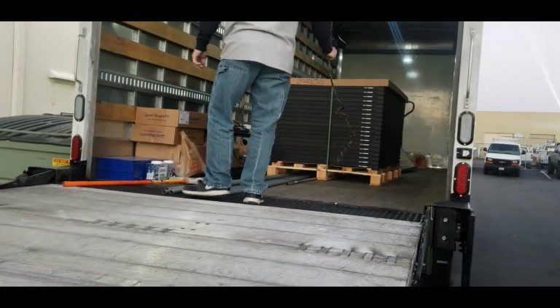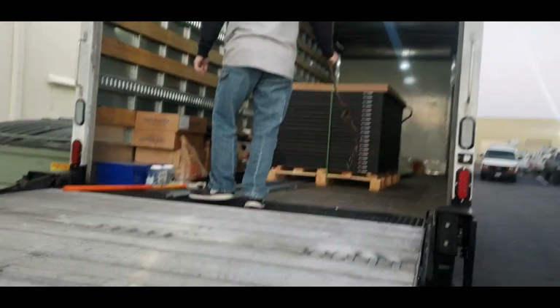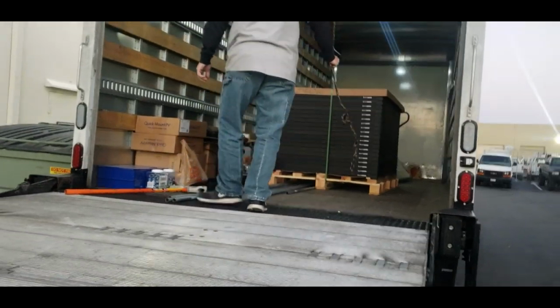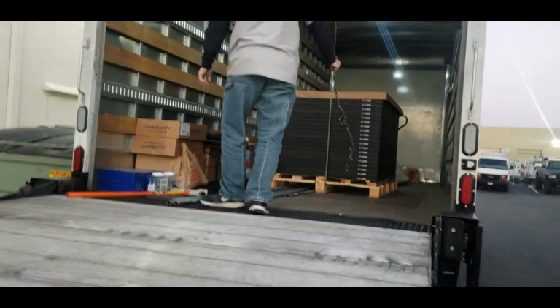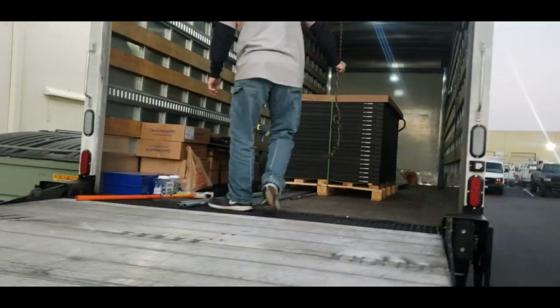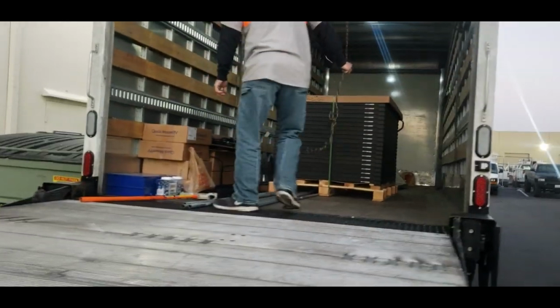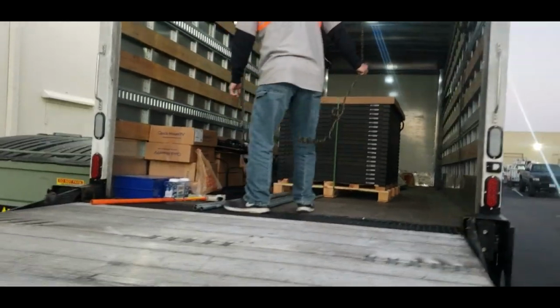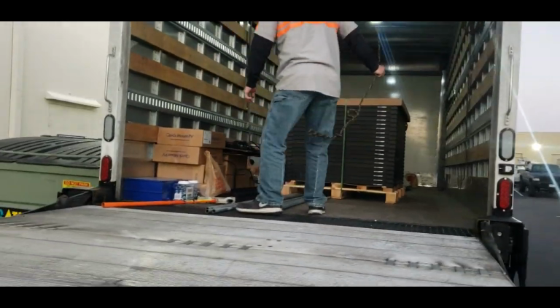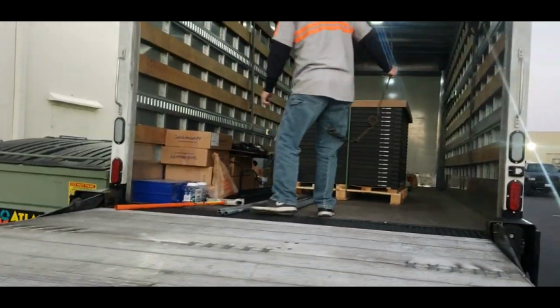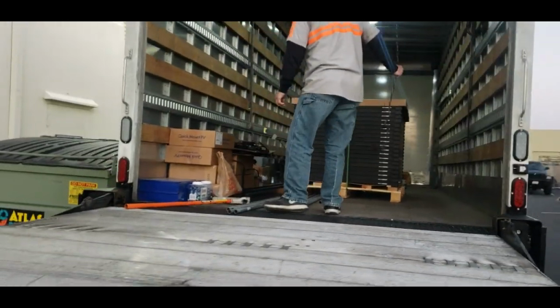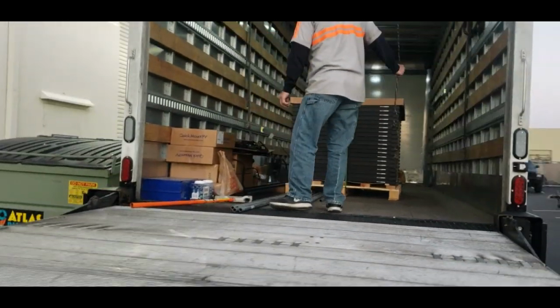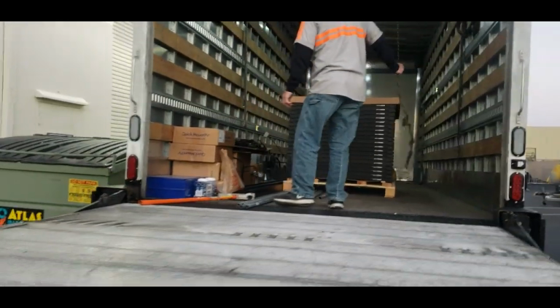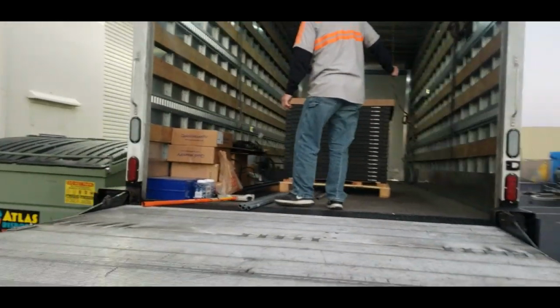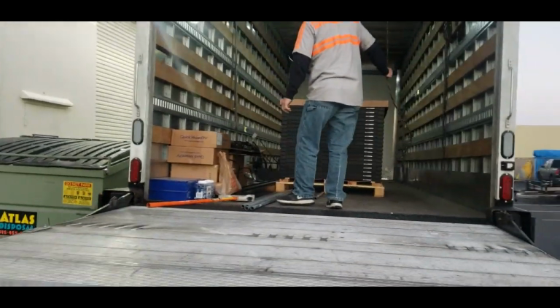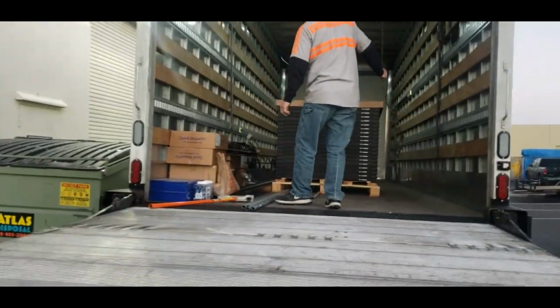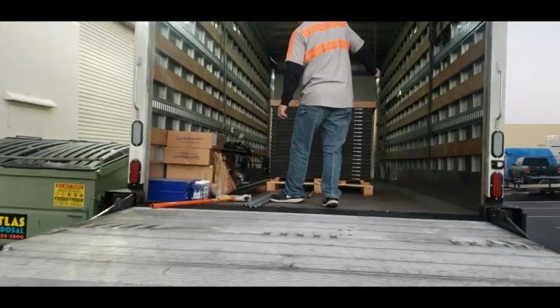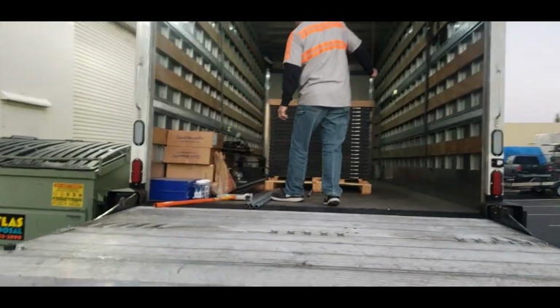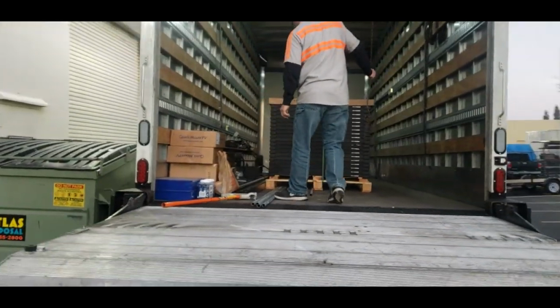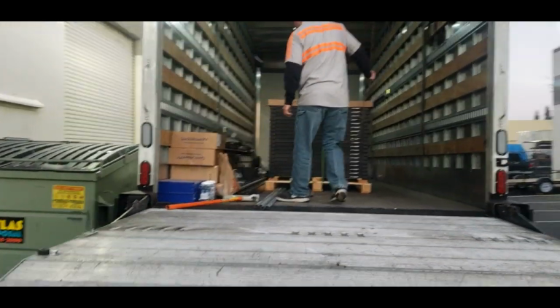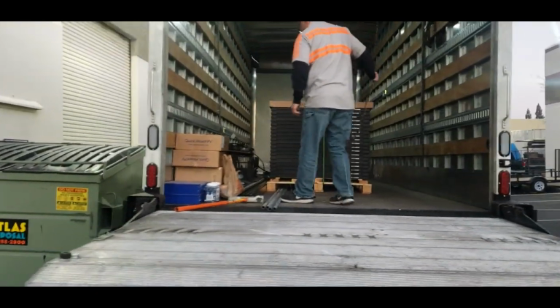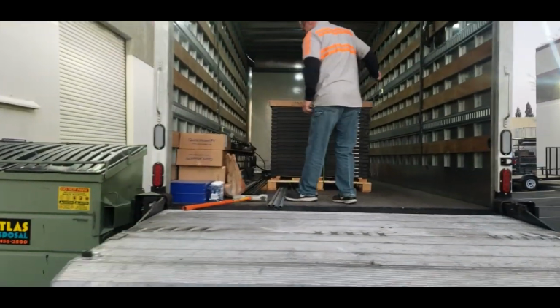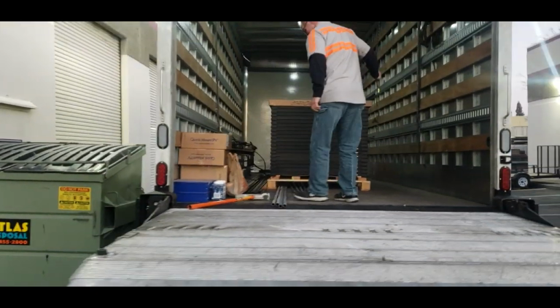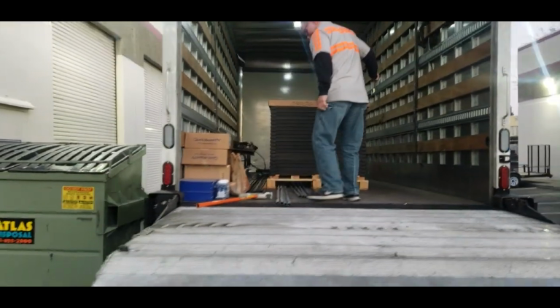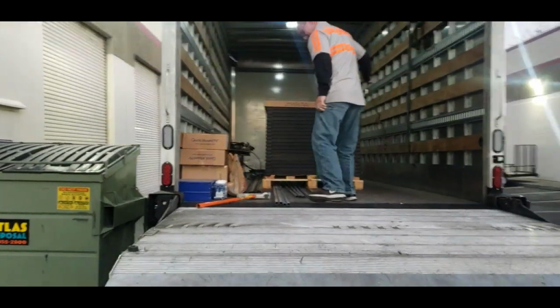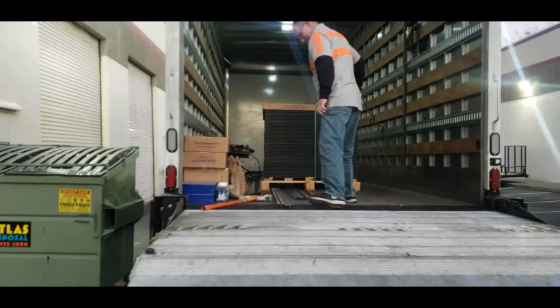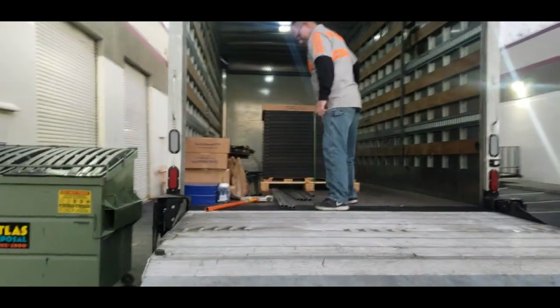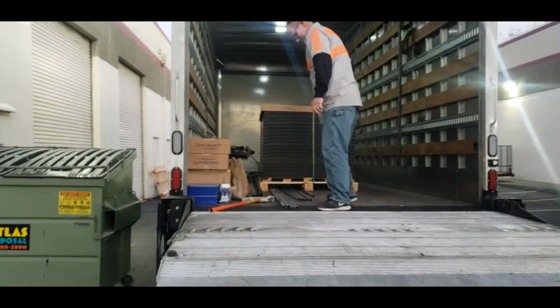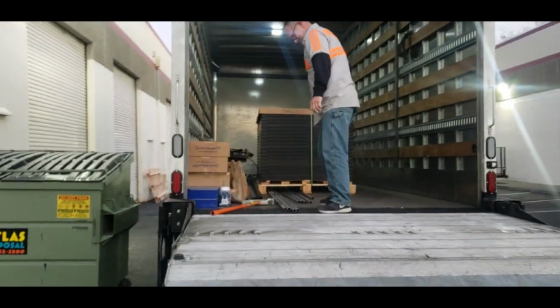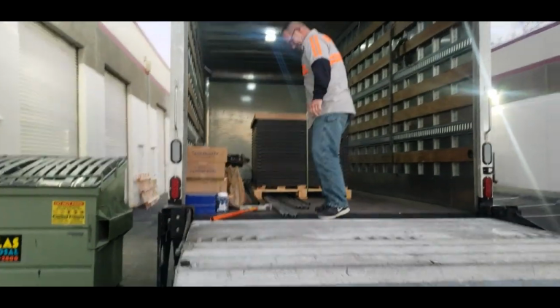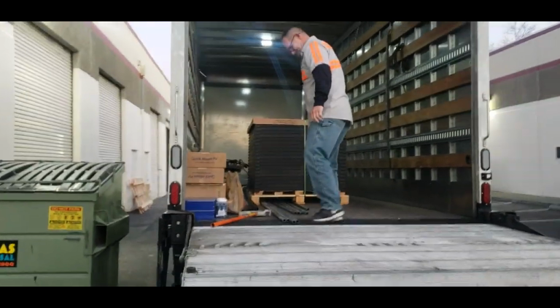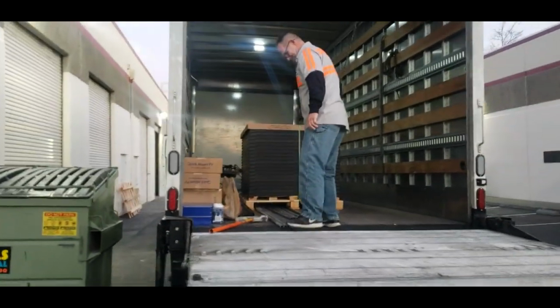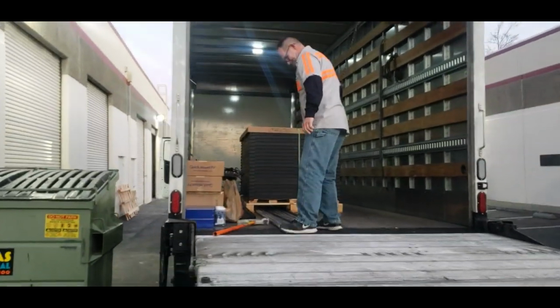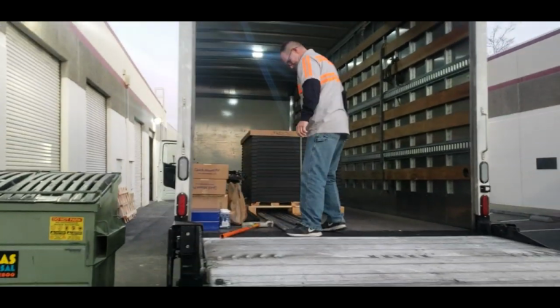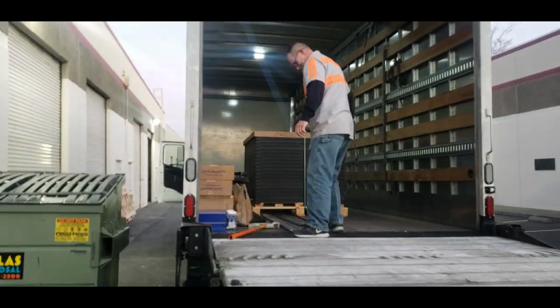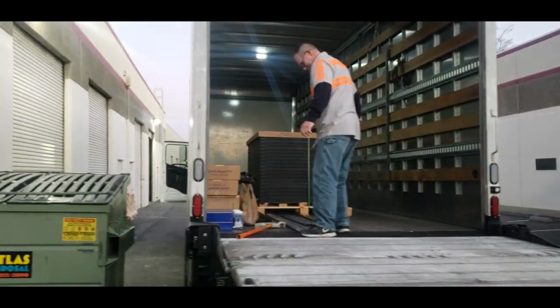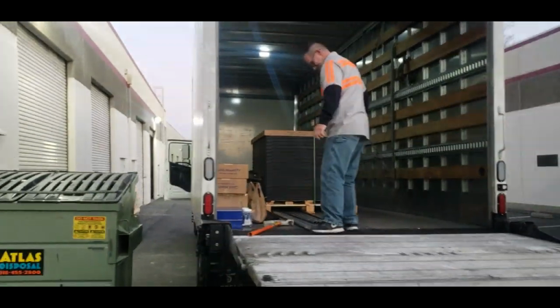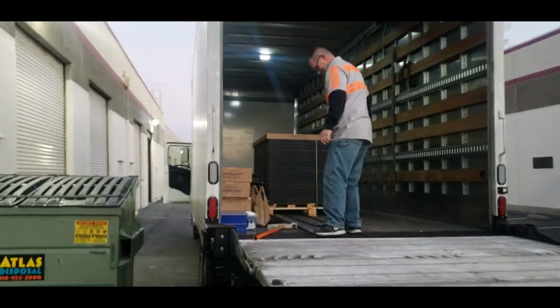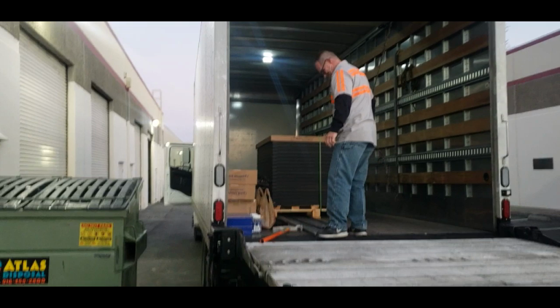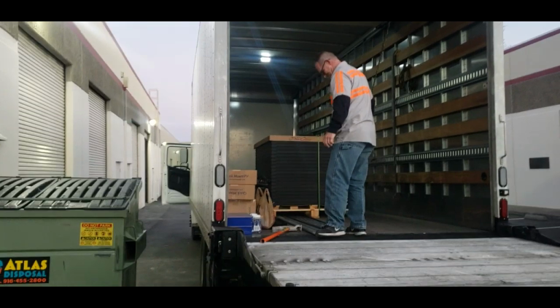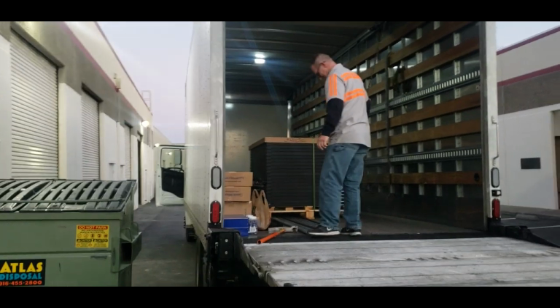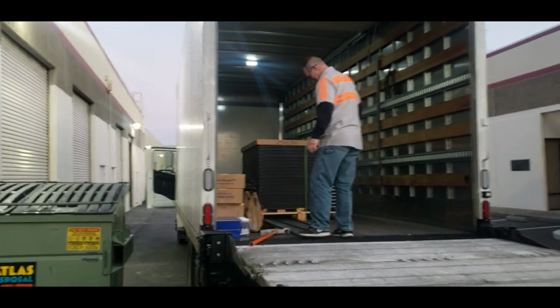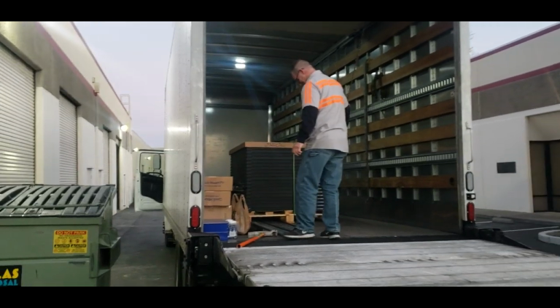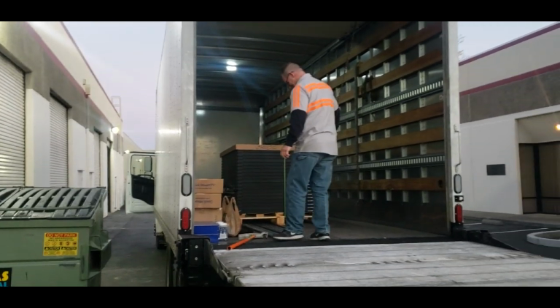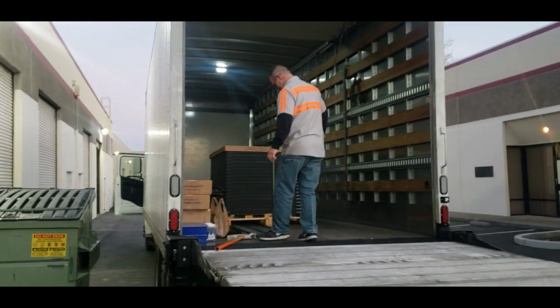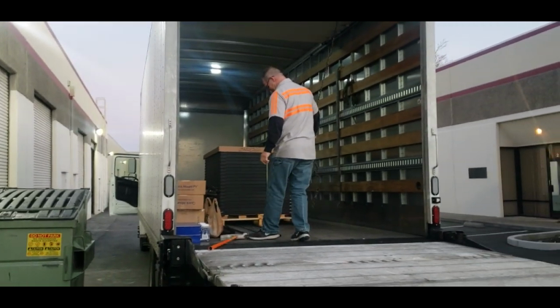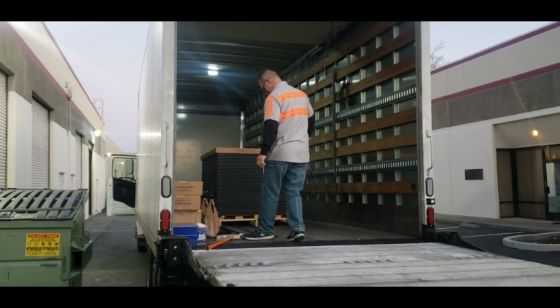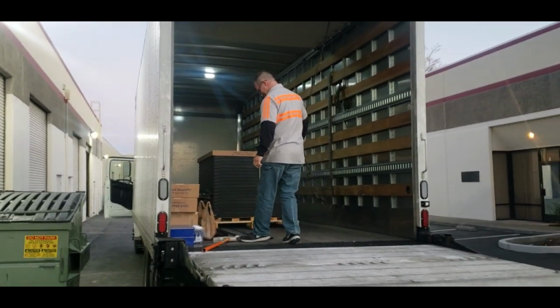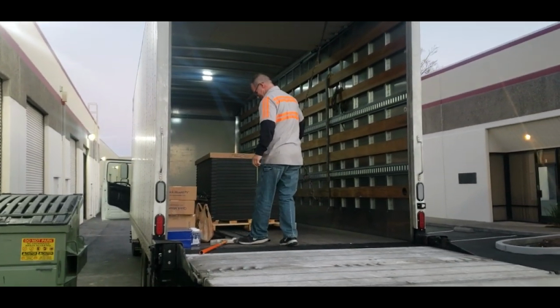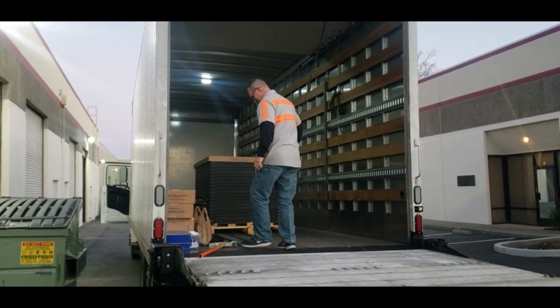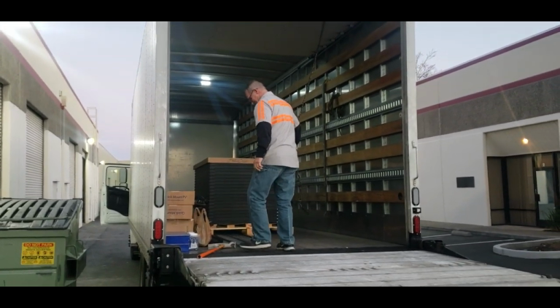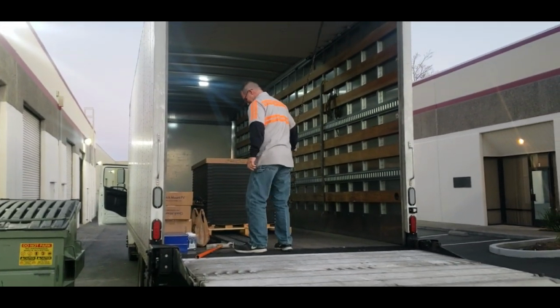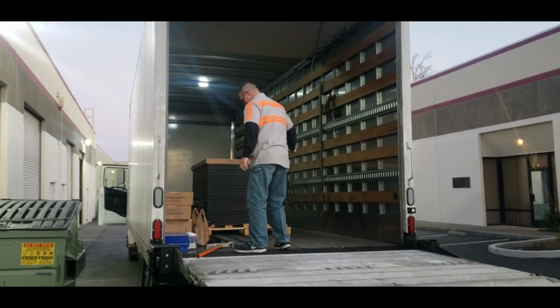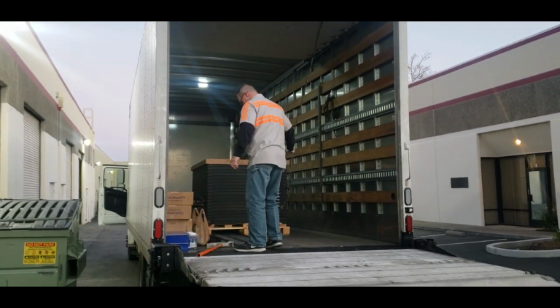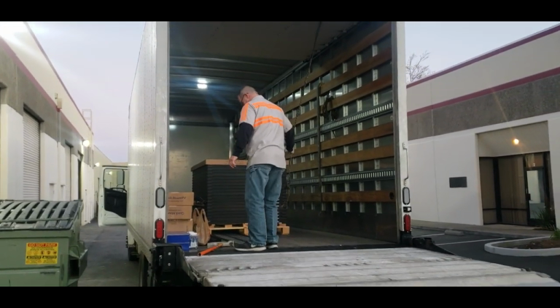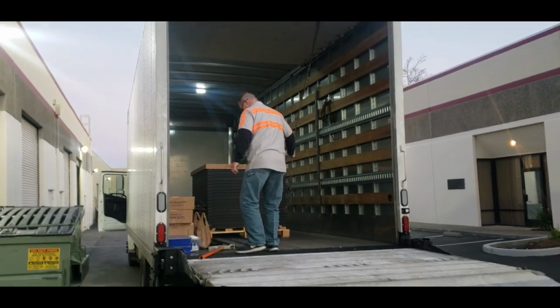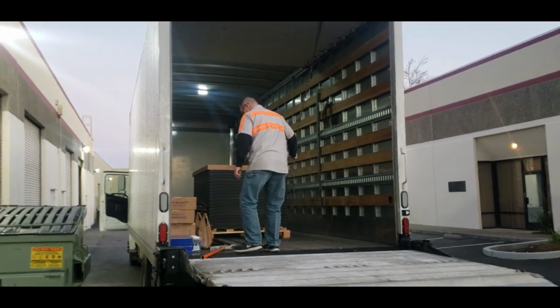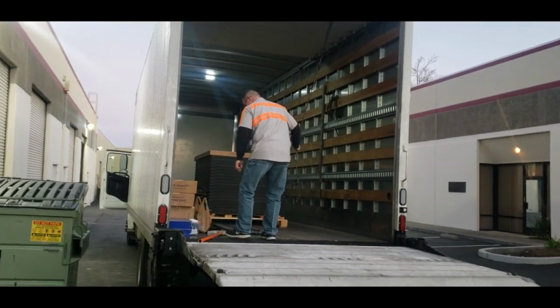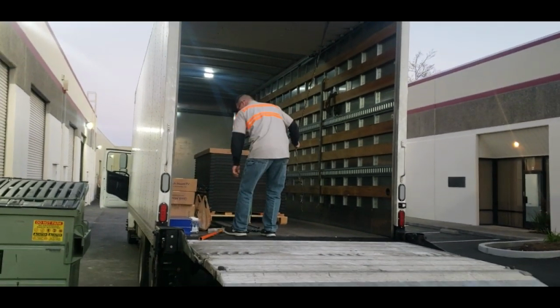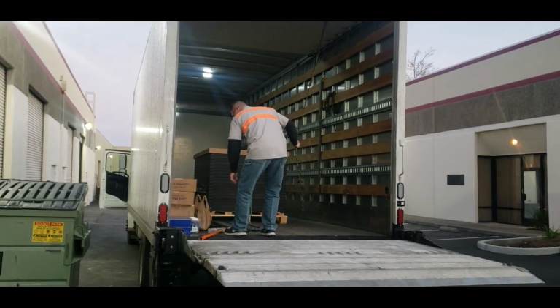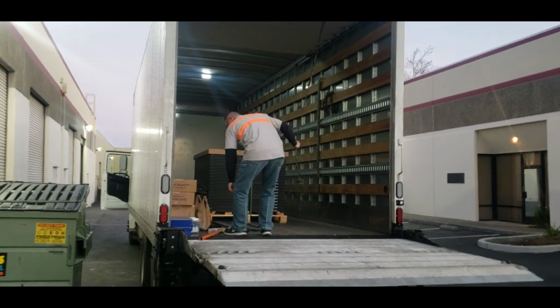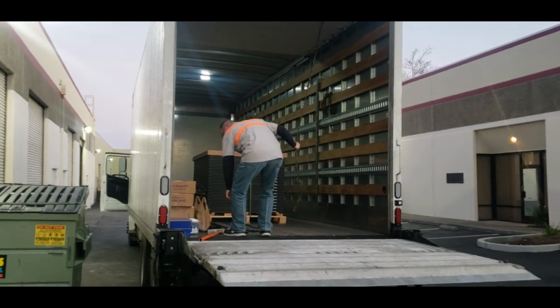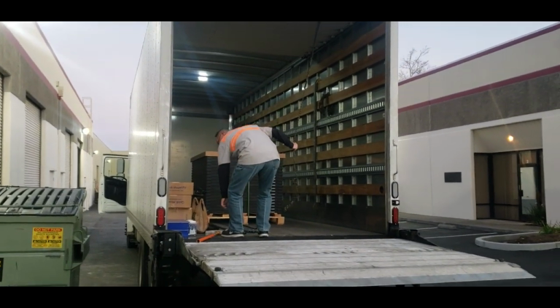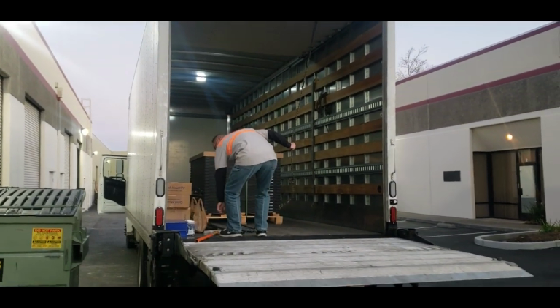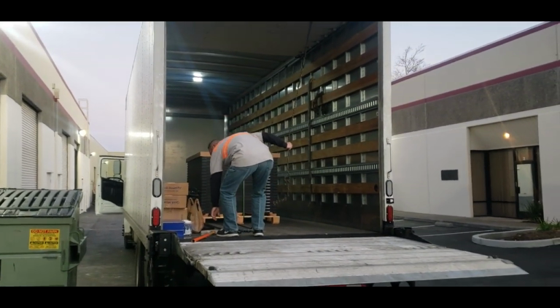It's 7 a.m. and we're loading up 20 Solaria 325-watt panels. We hope you'll stay and watch us install them.